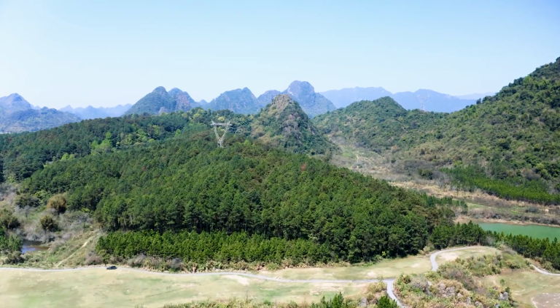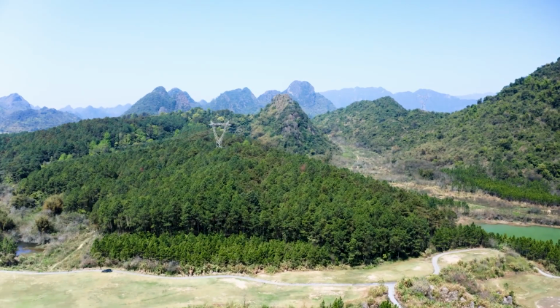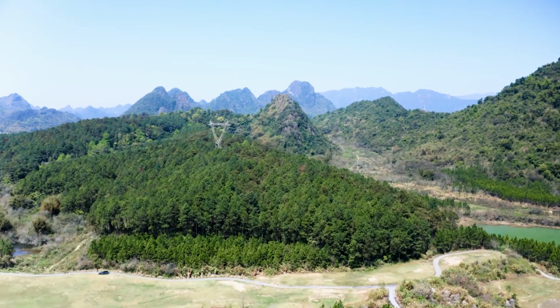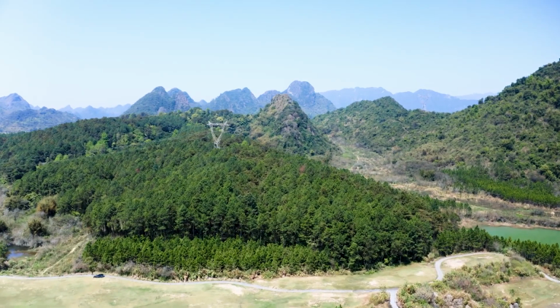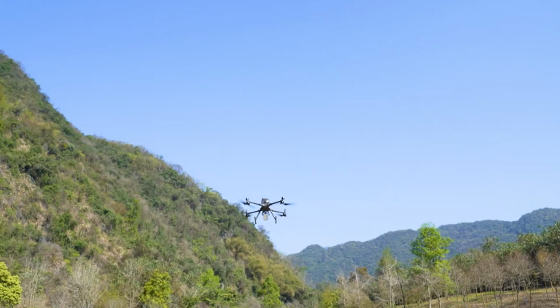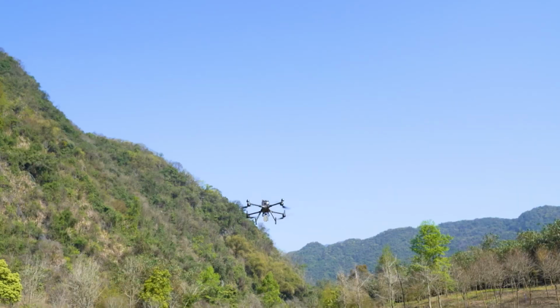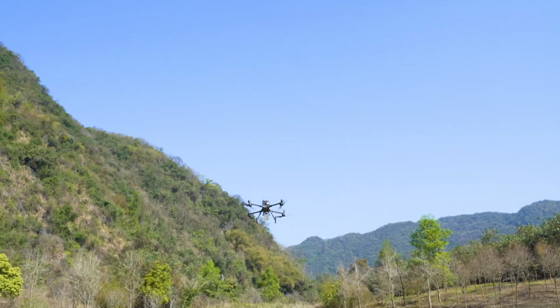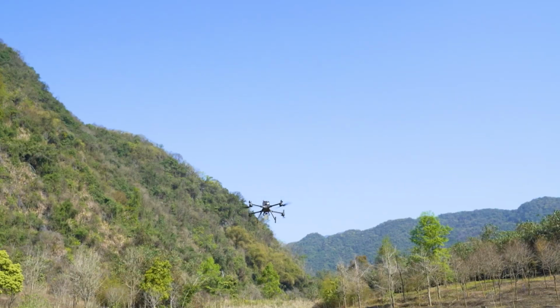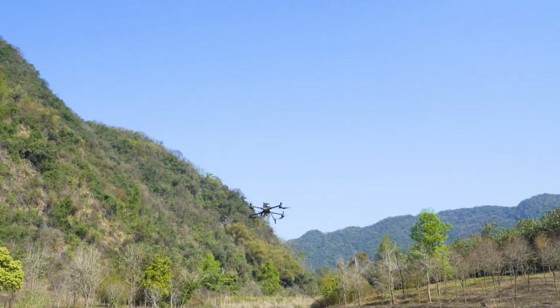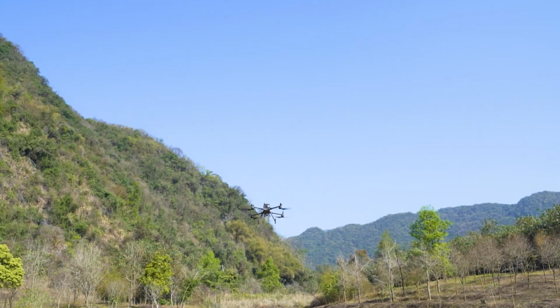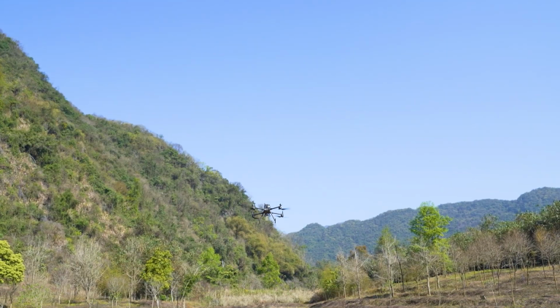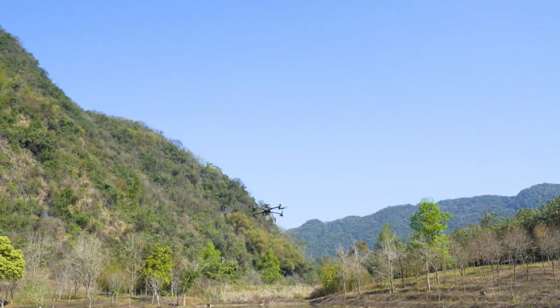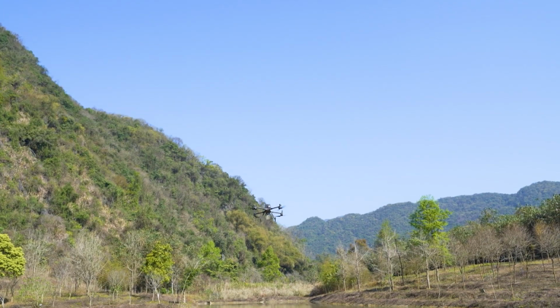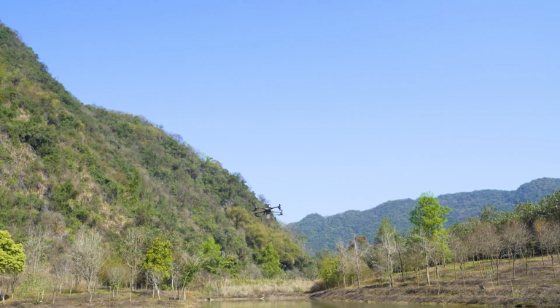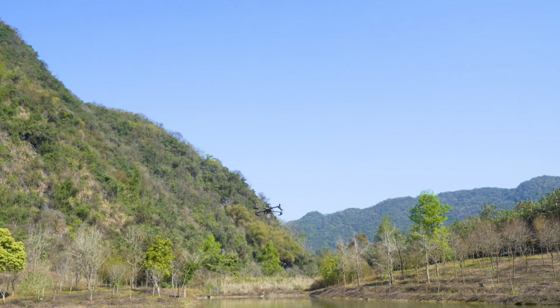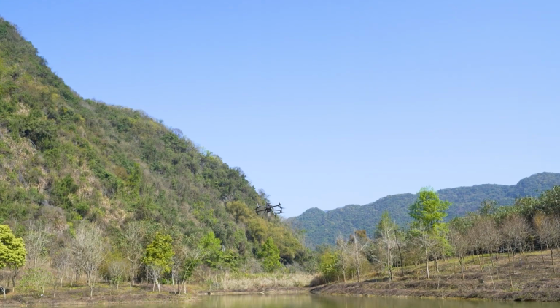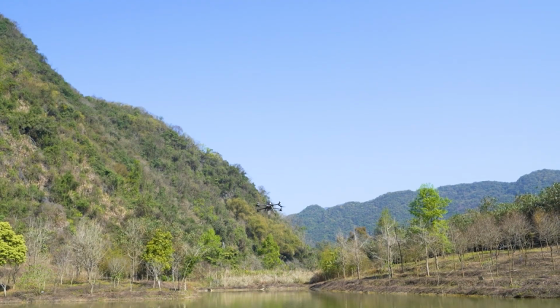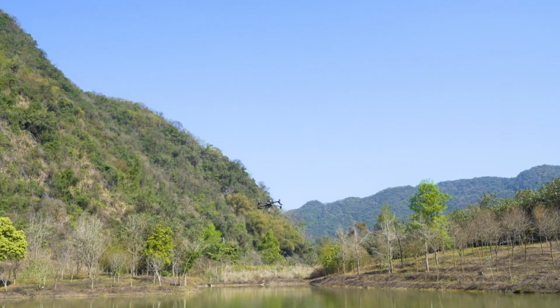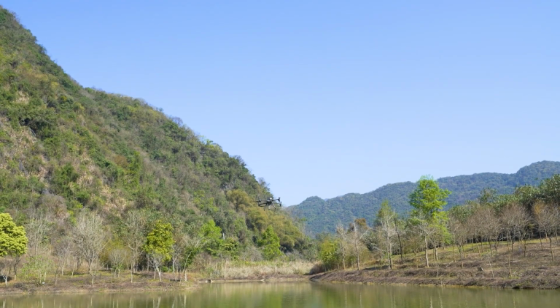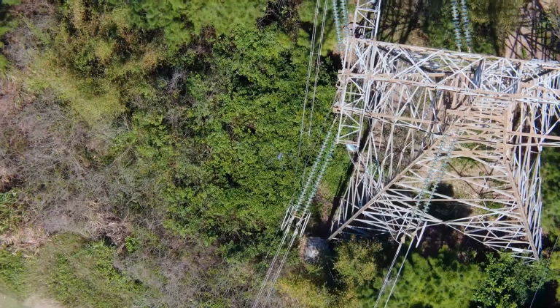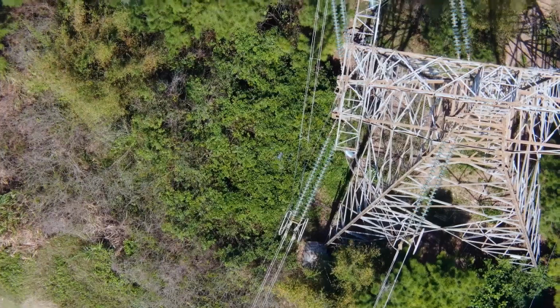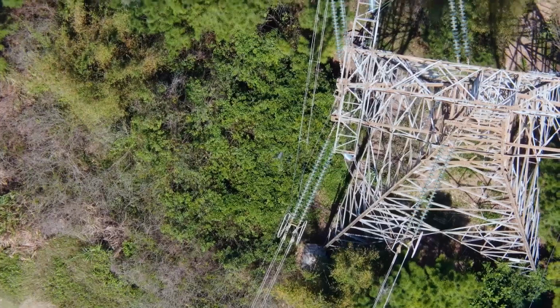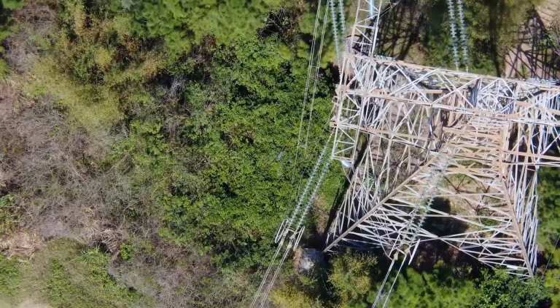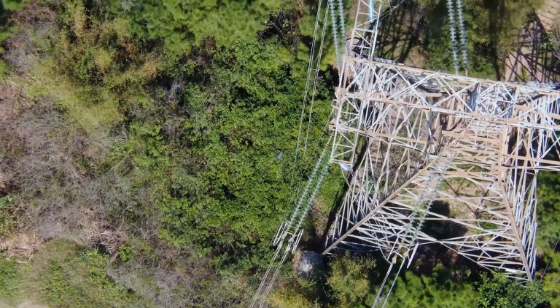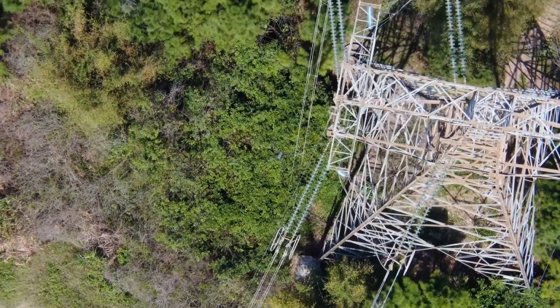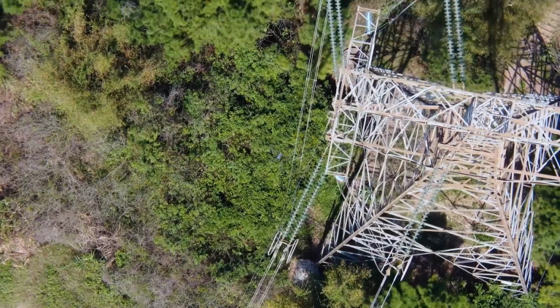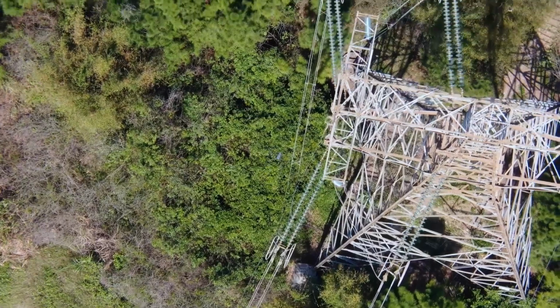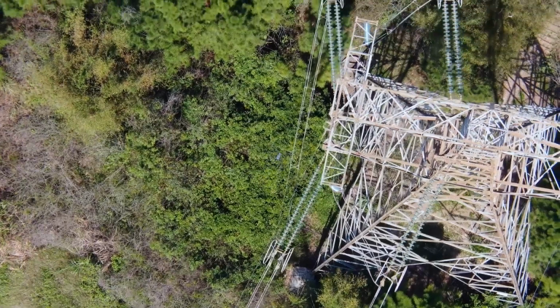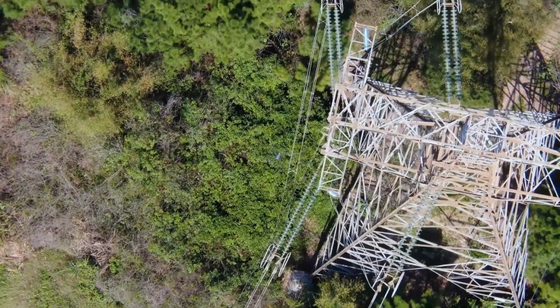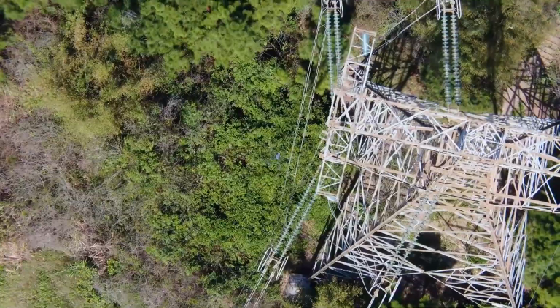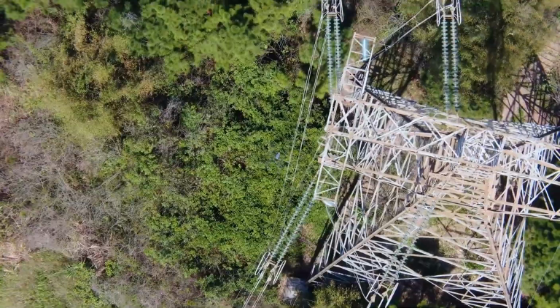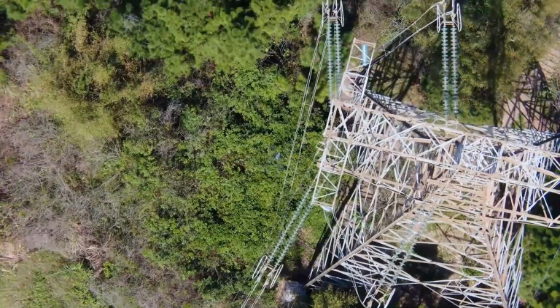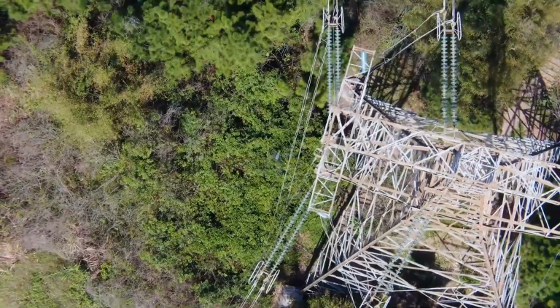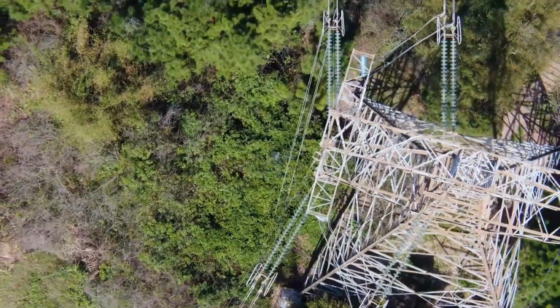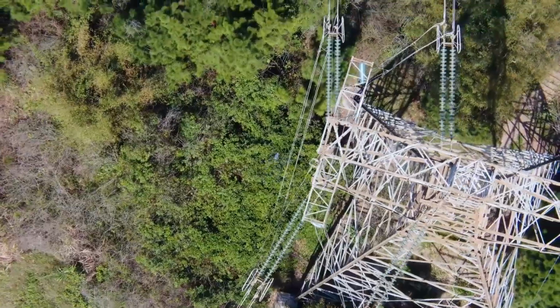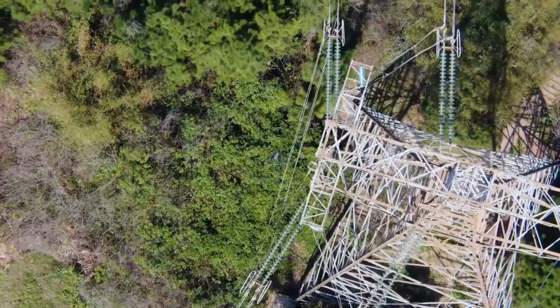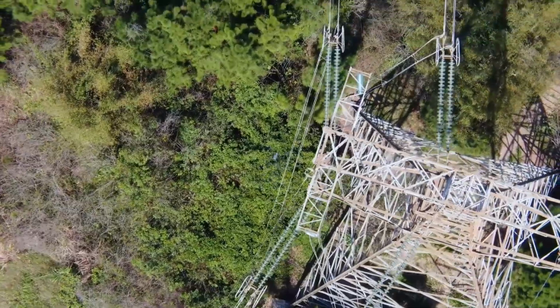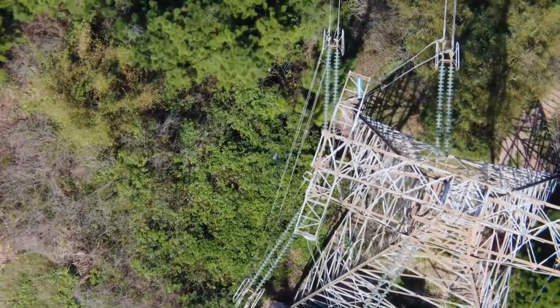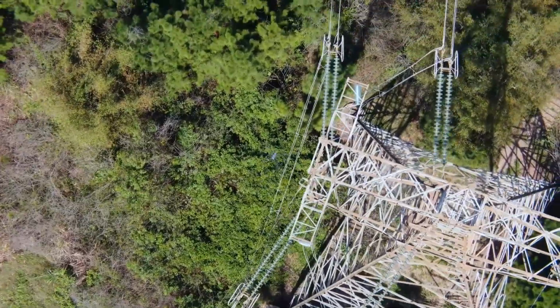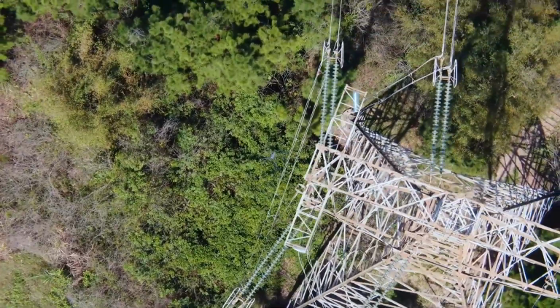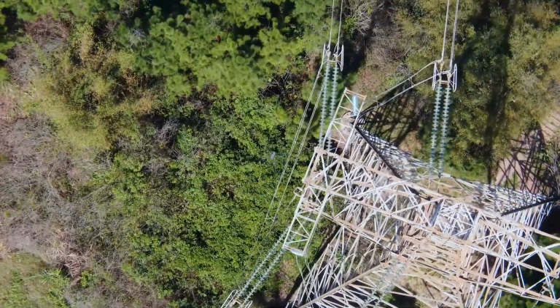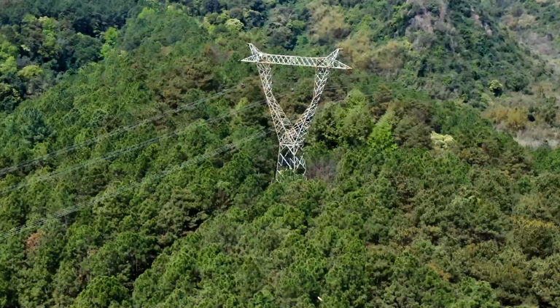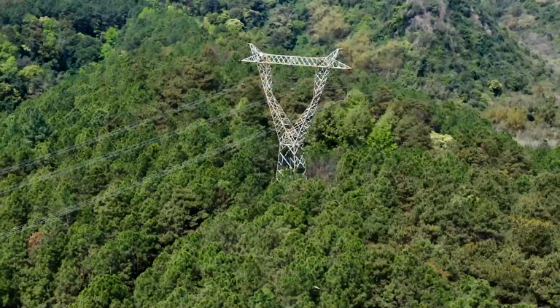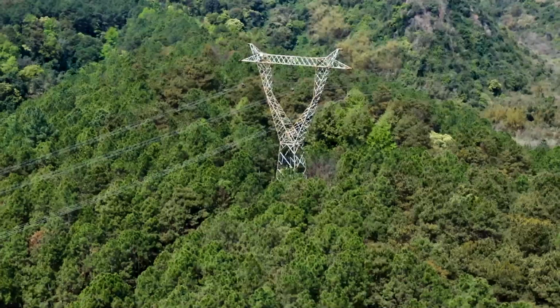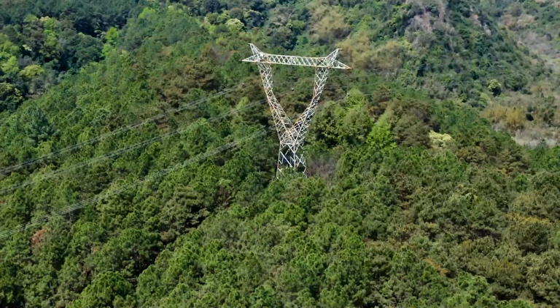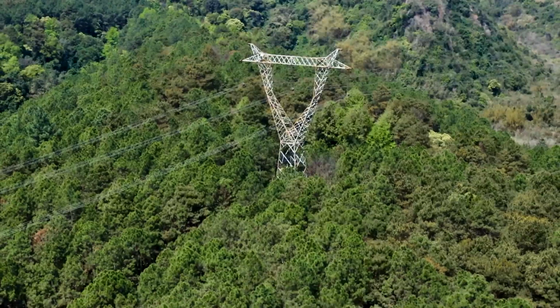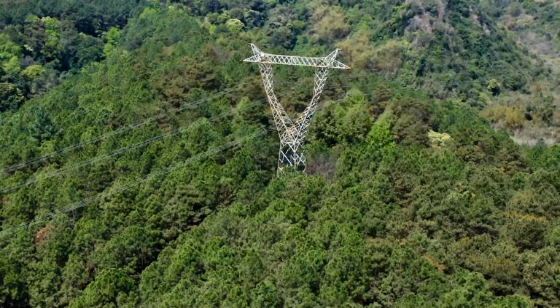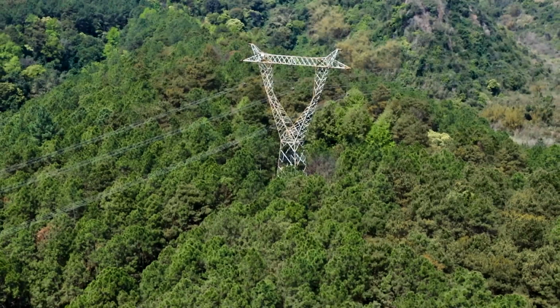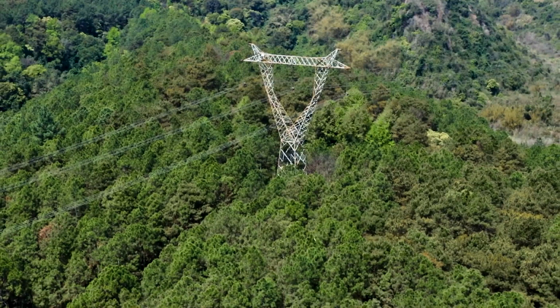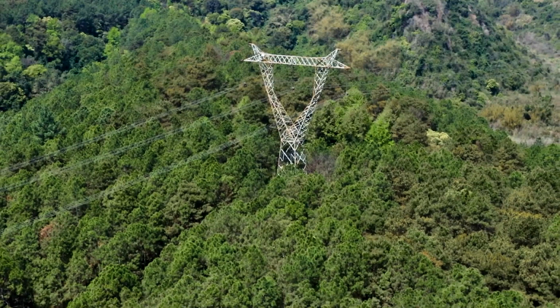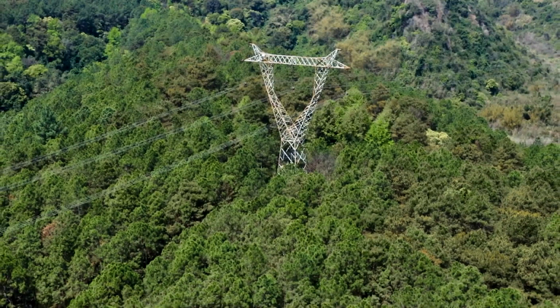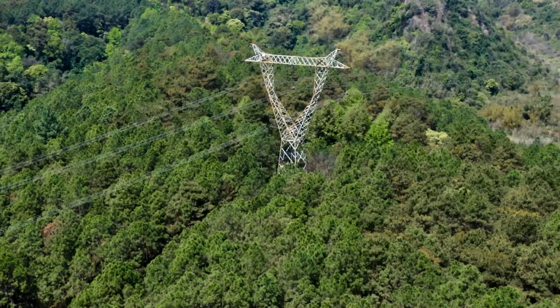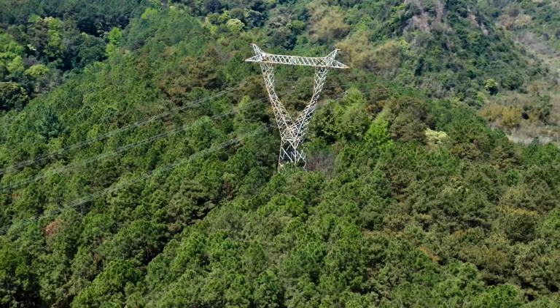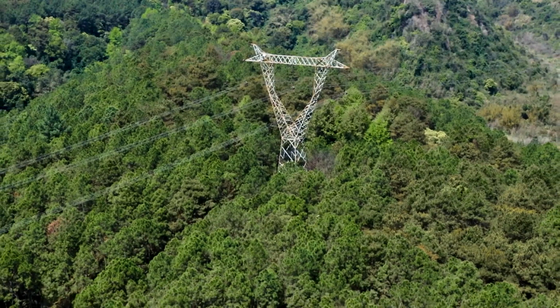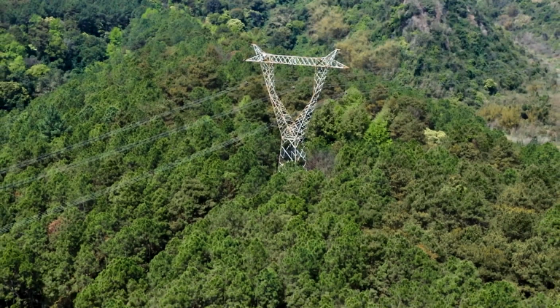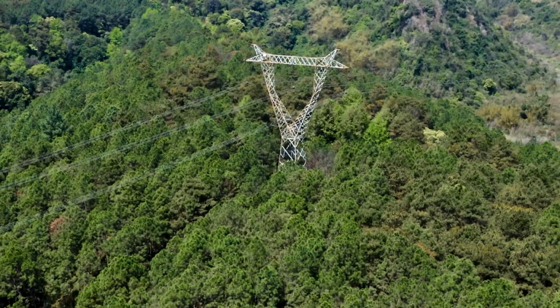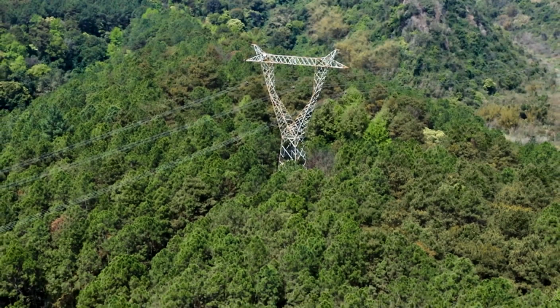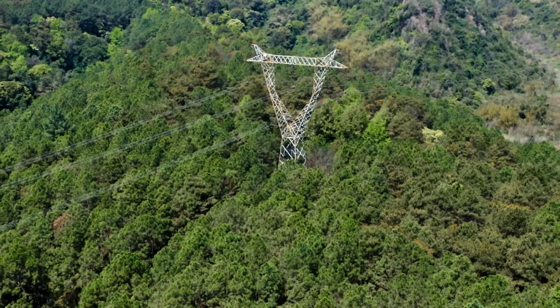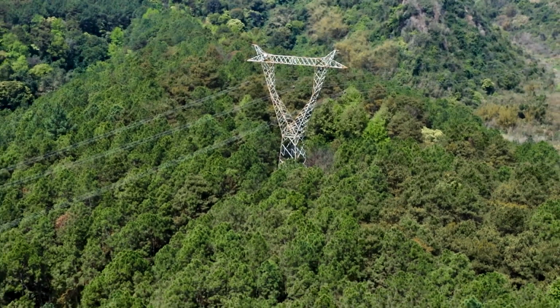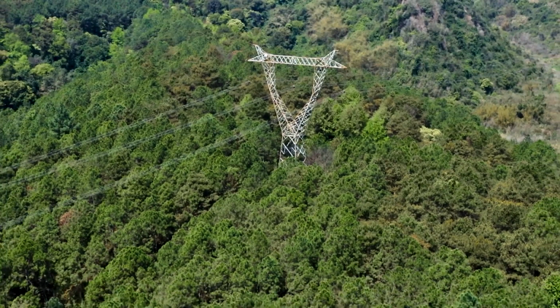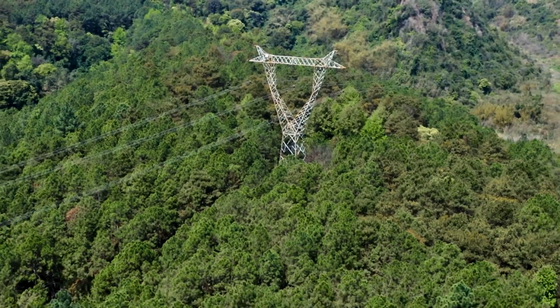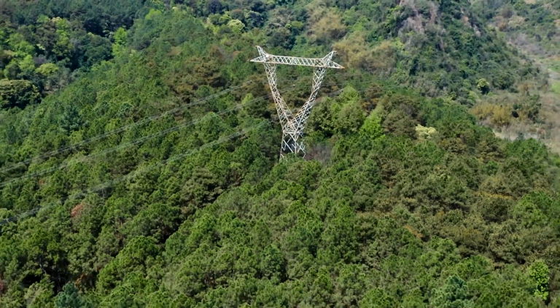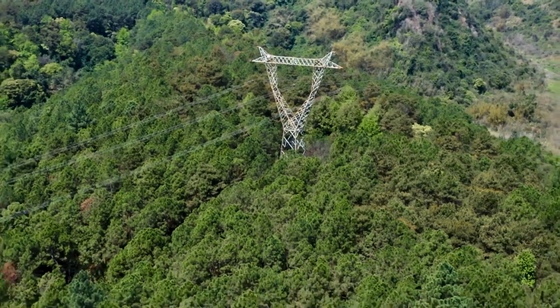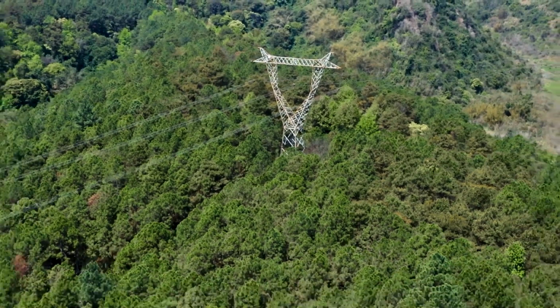From now on, drone flight is no longer complicated. Green Valley International will continue to focus time and effort to power the industry.